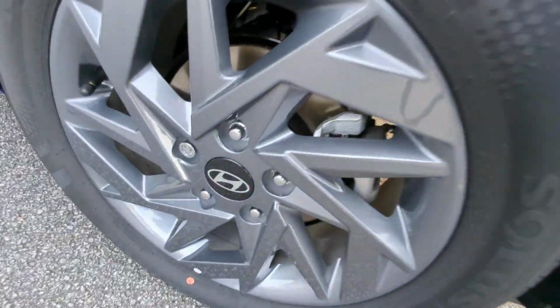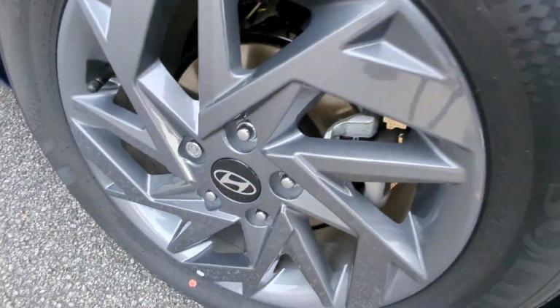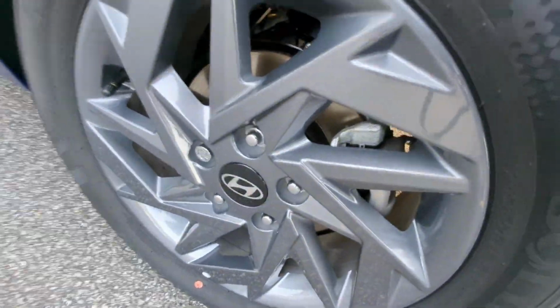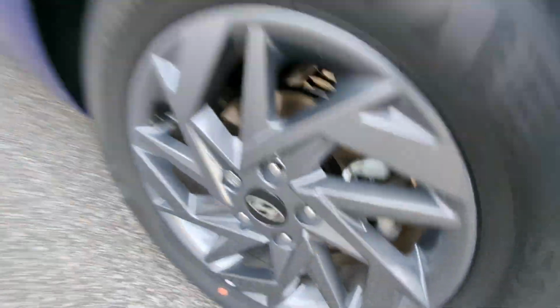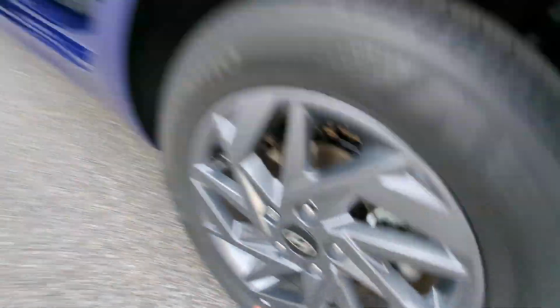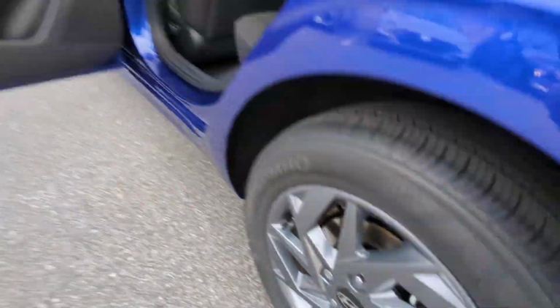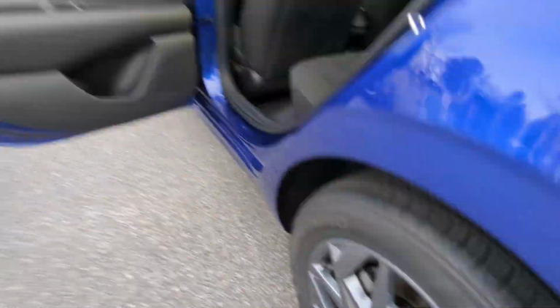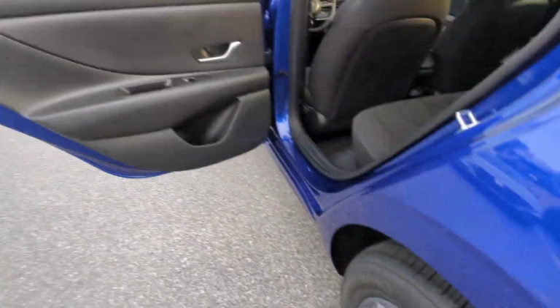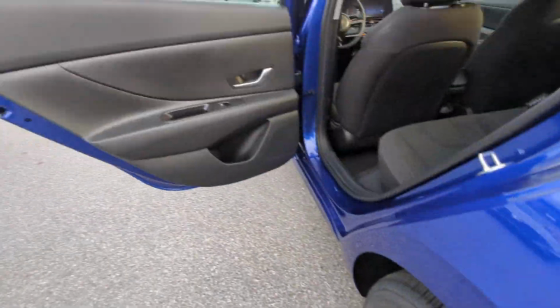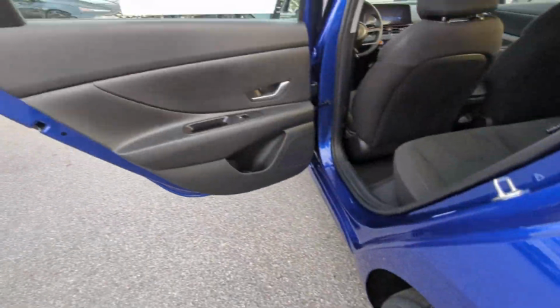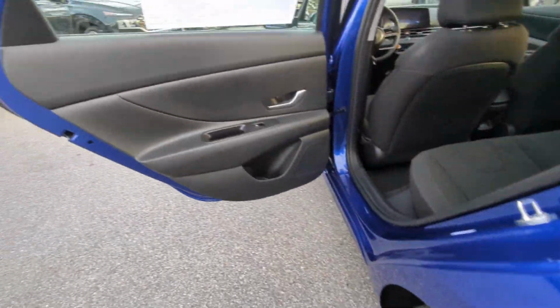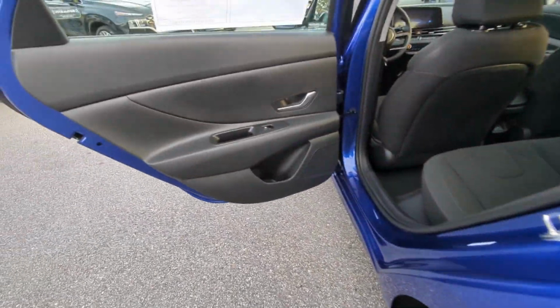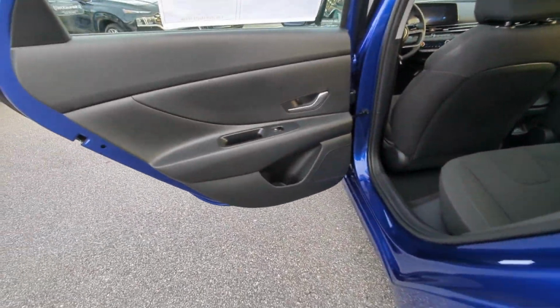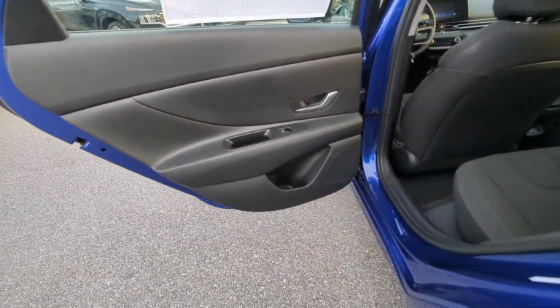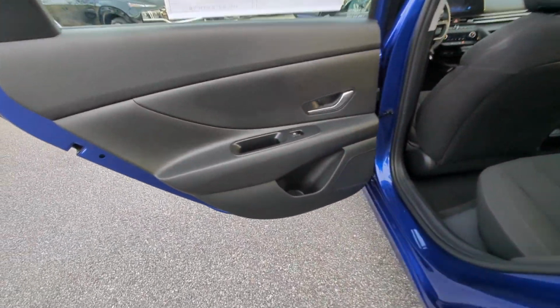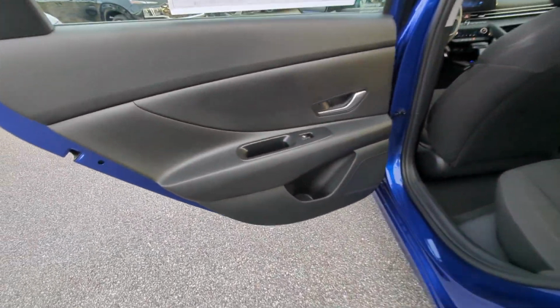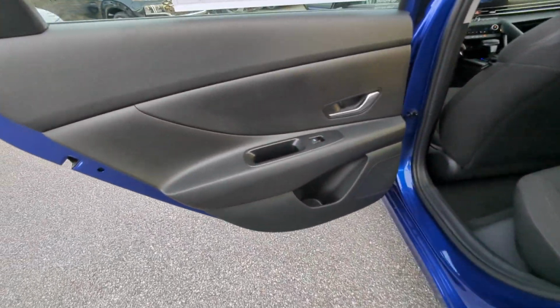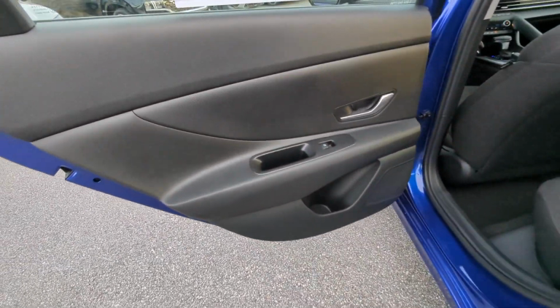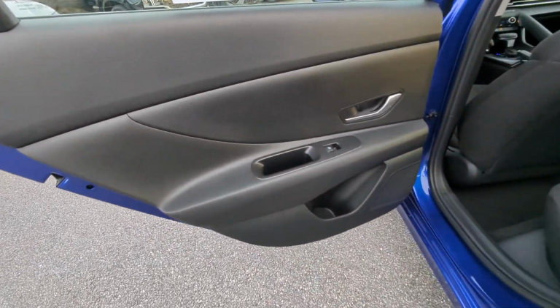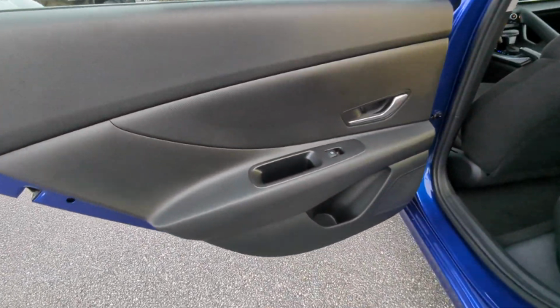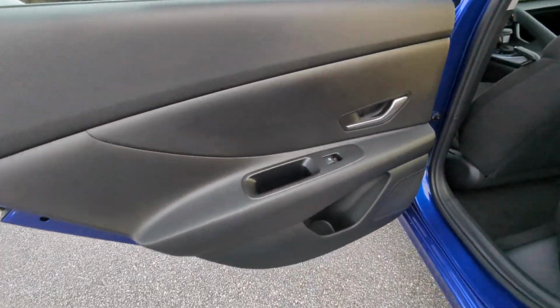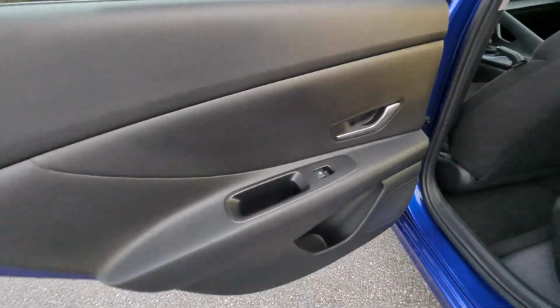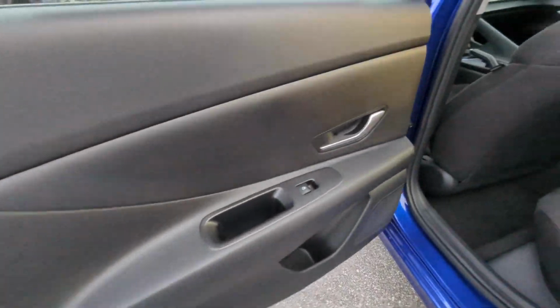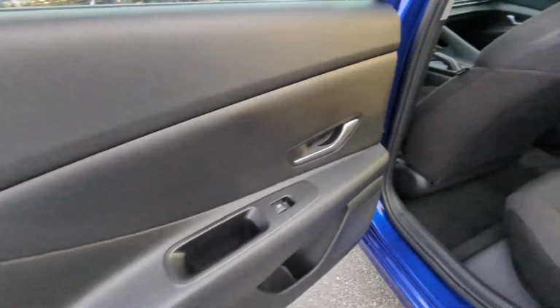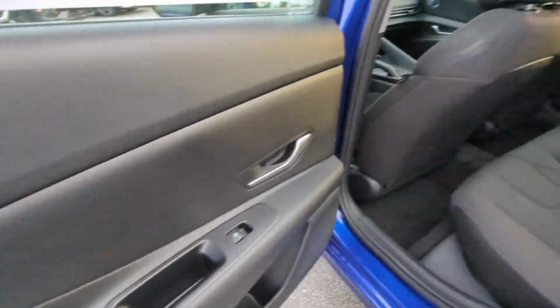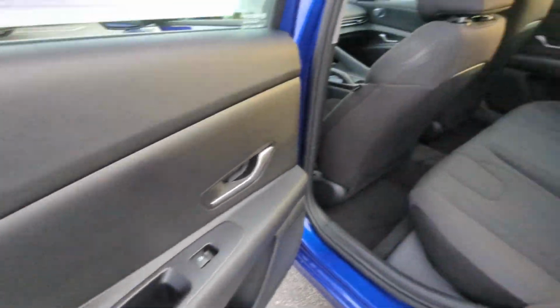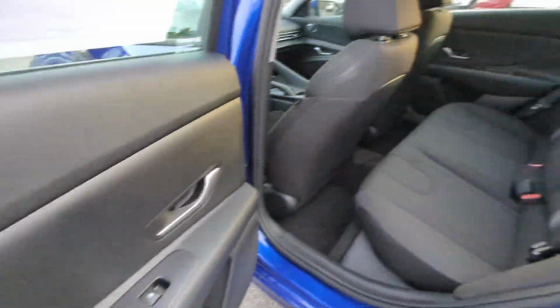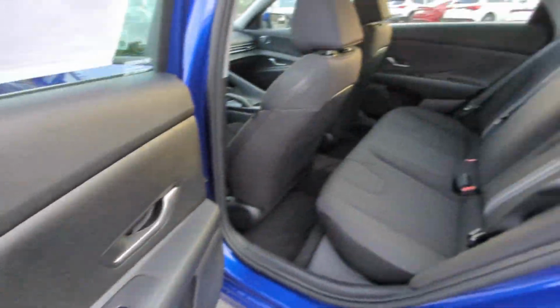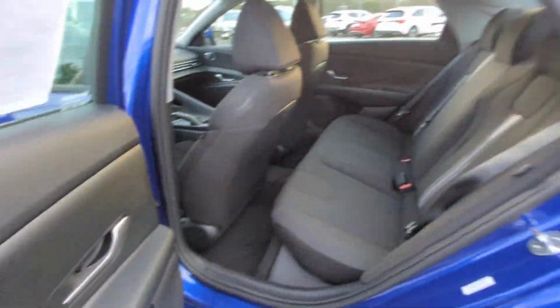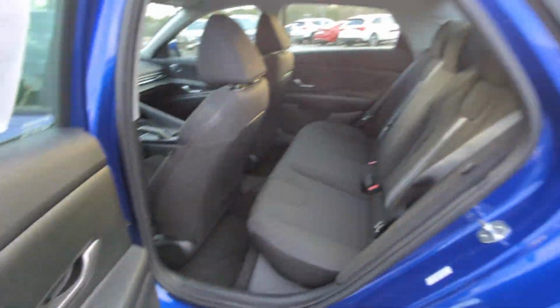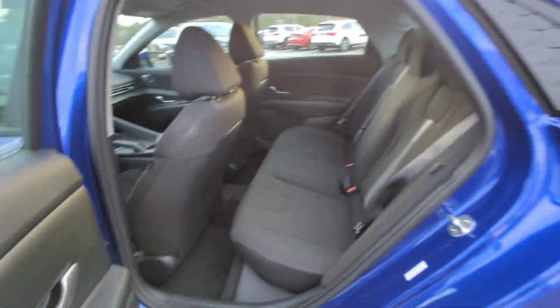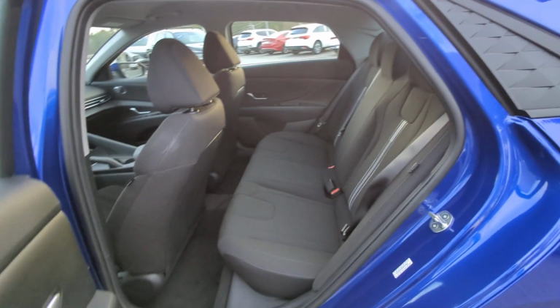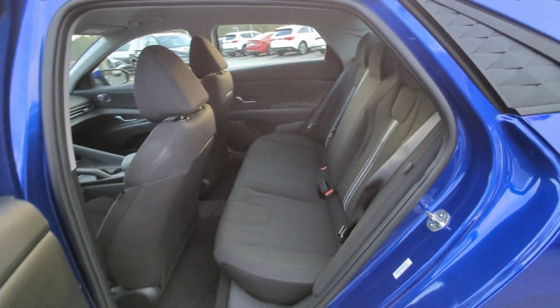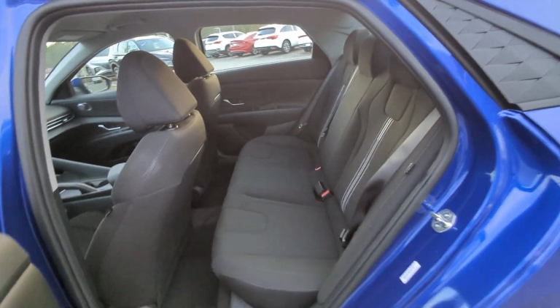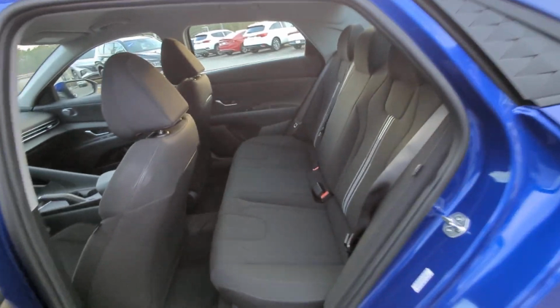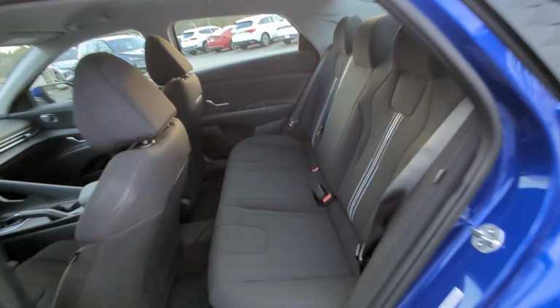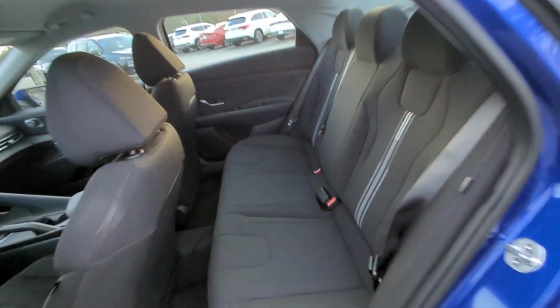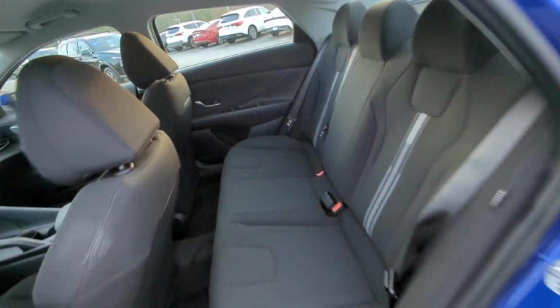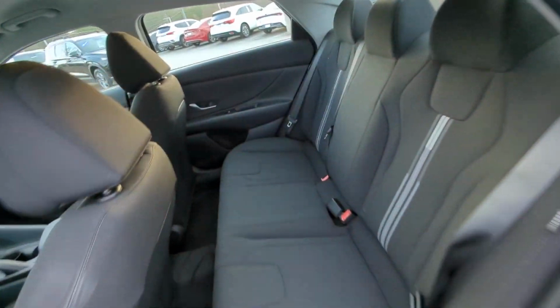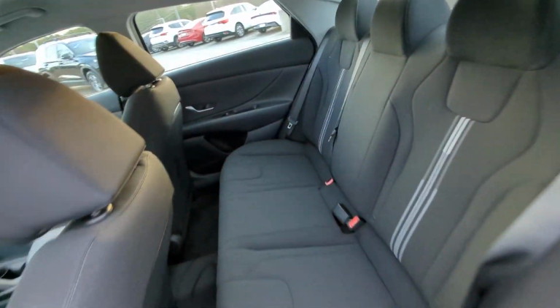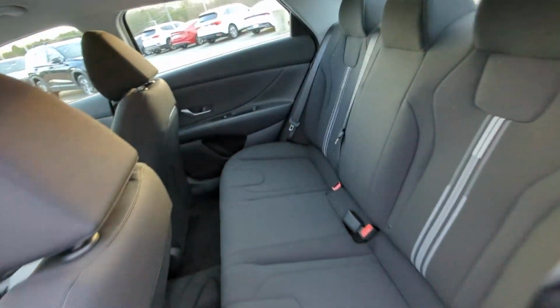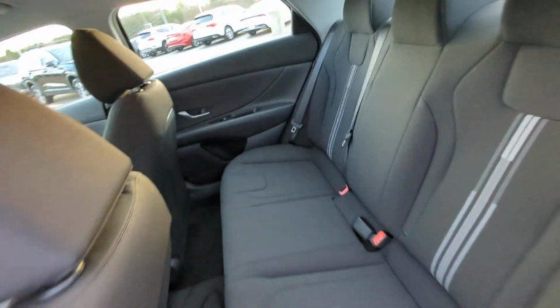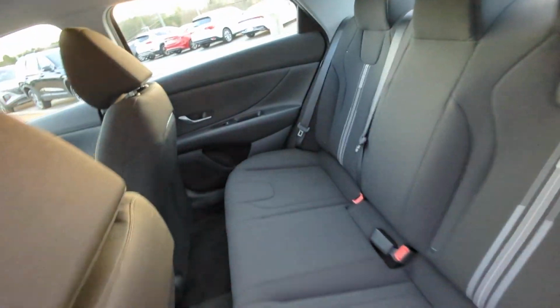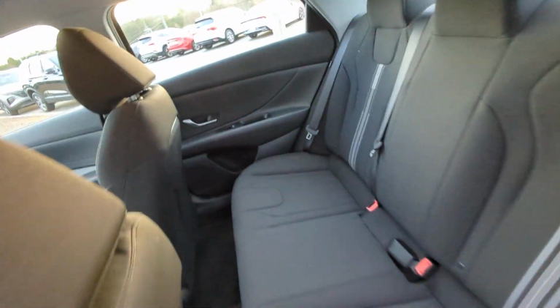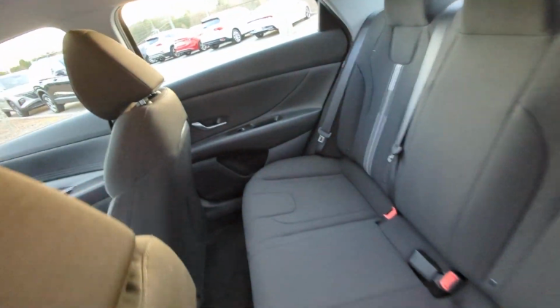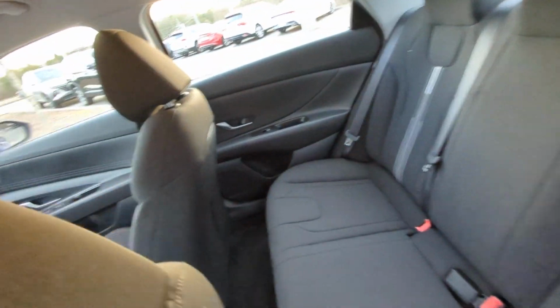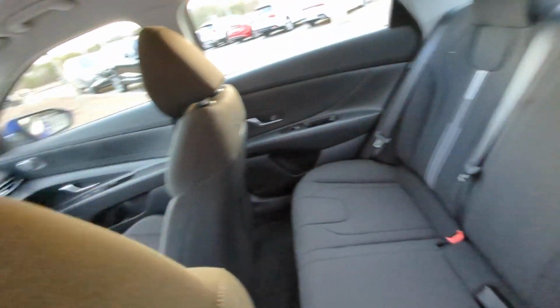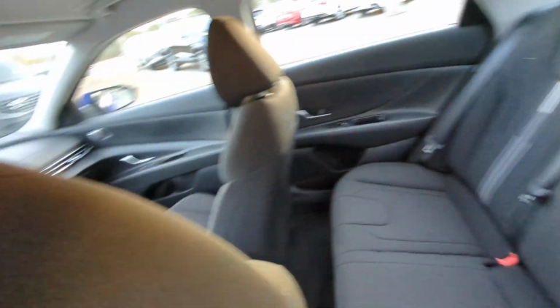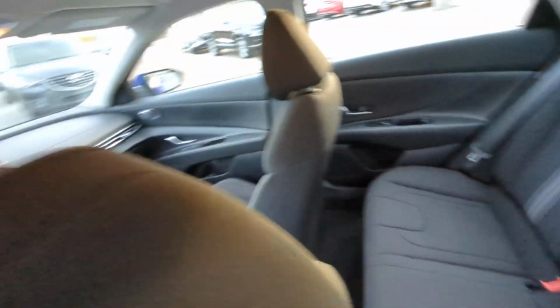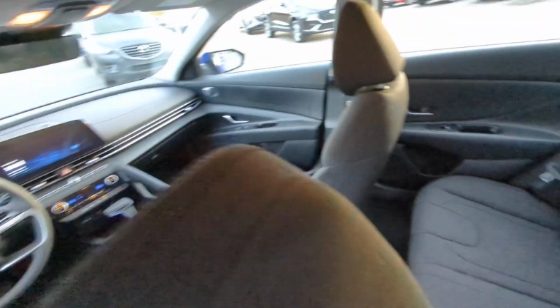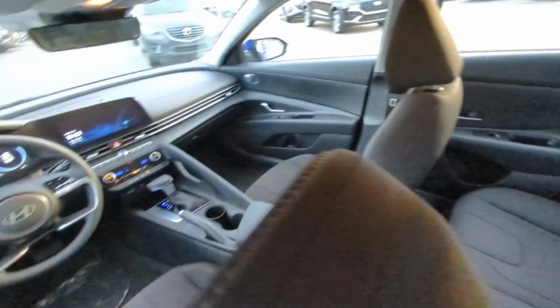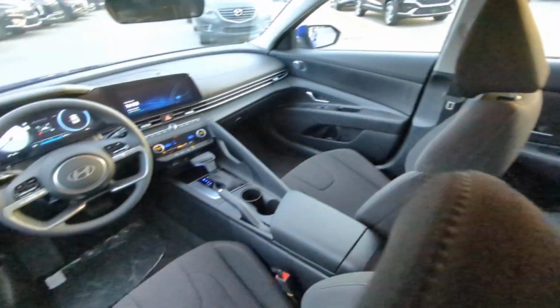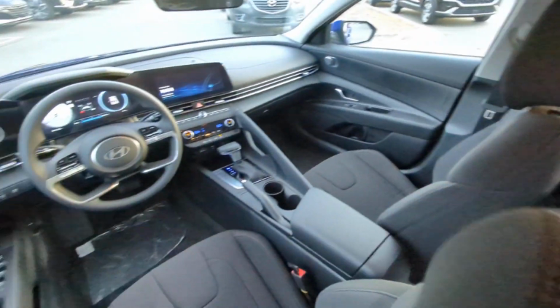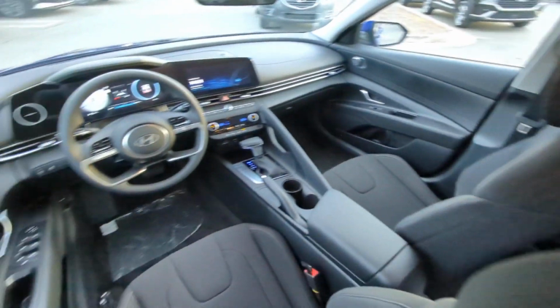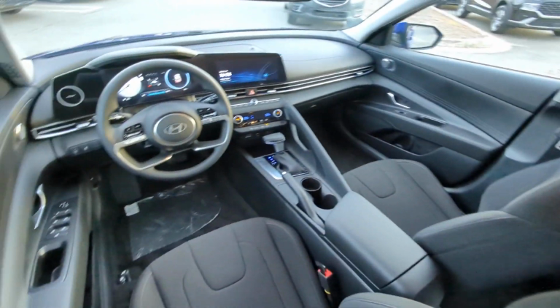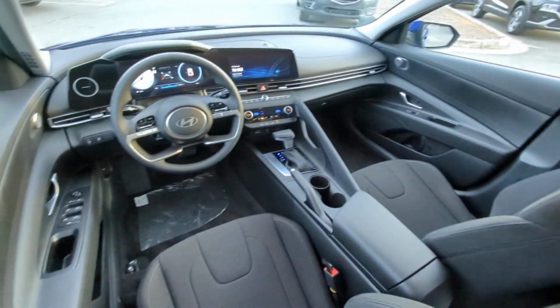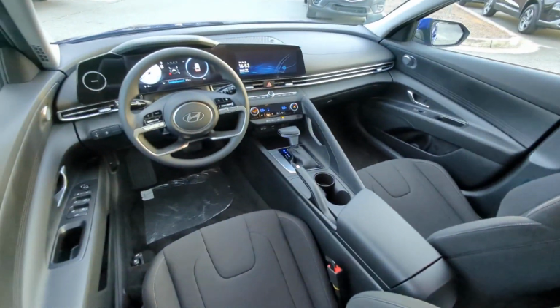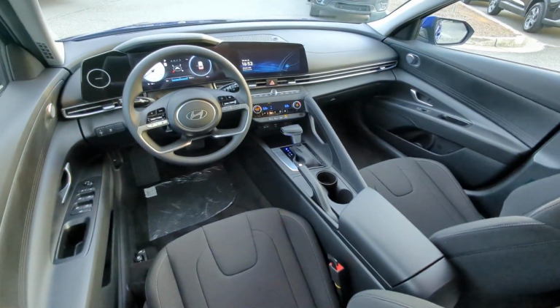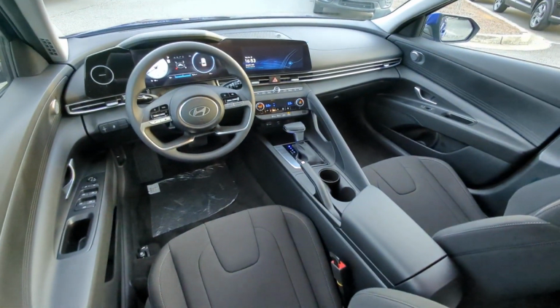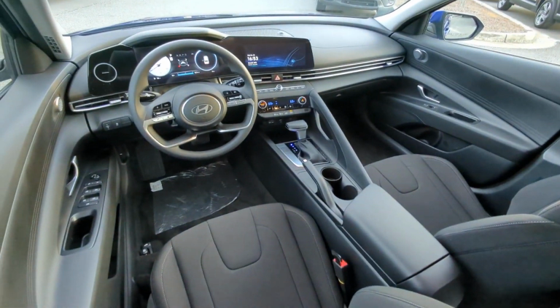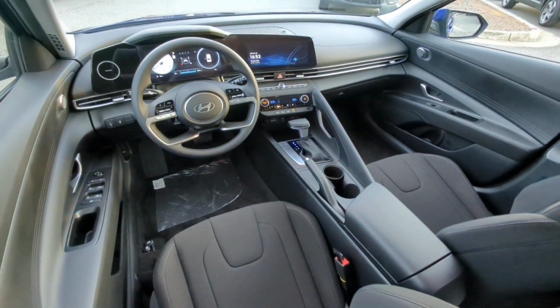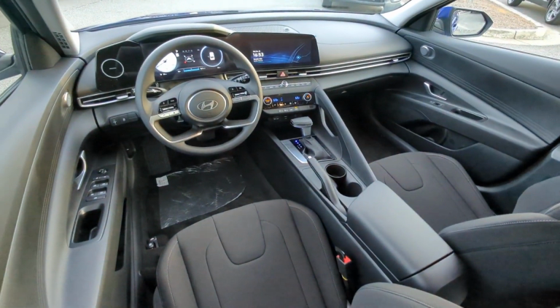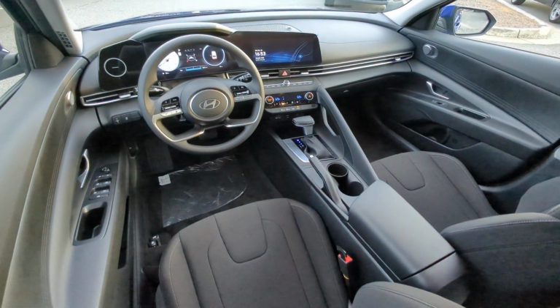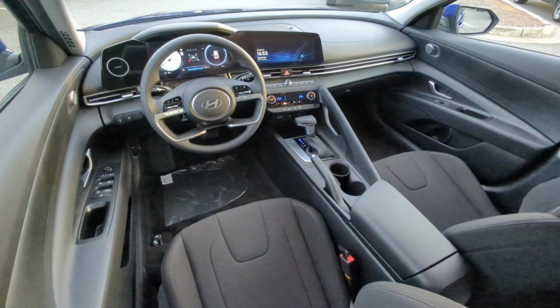Electronic stability control, alarm, dual-zone AC, aluminum wheels, and steering wheel audio controls.